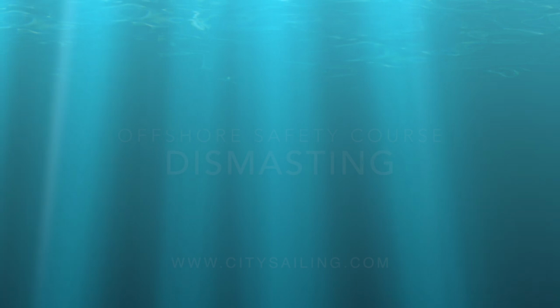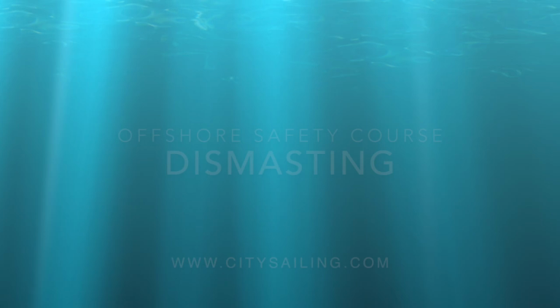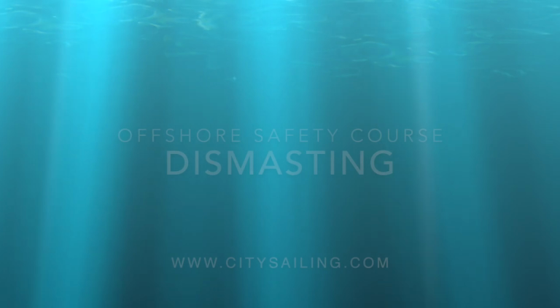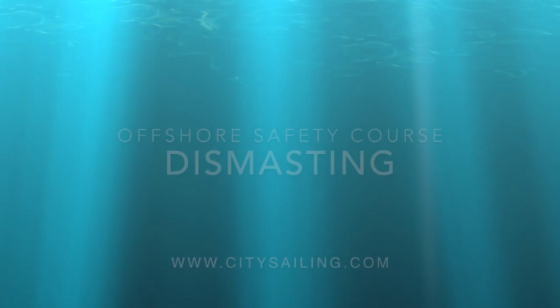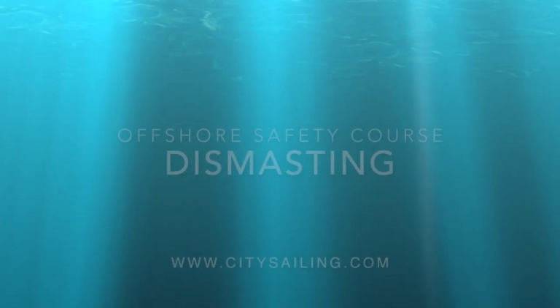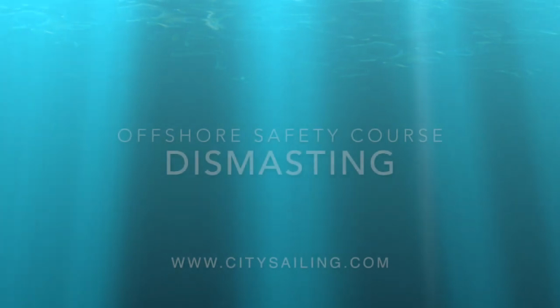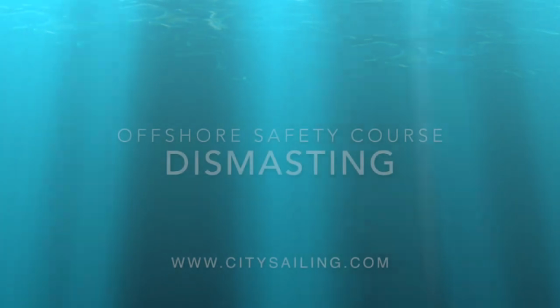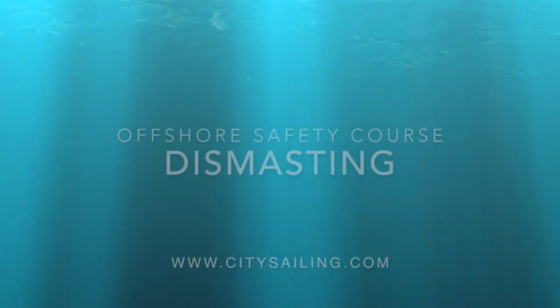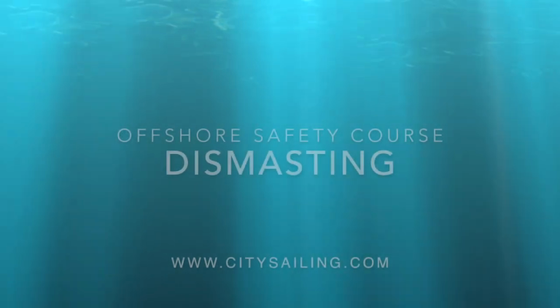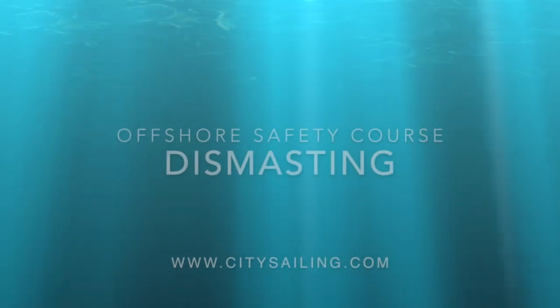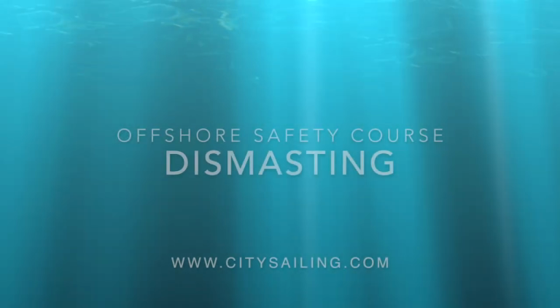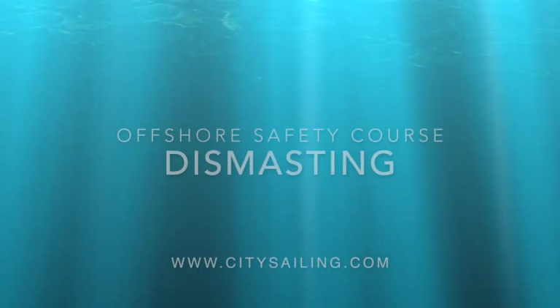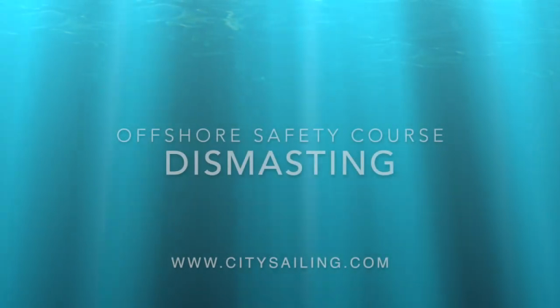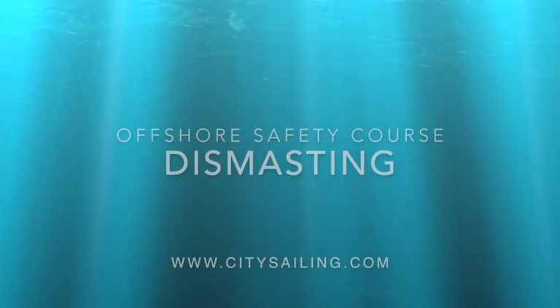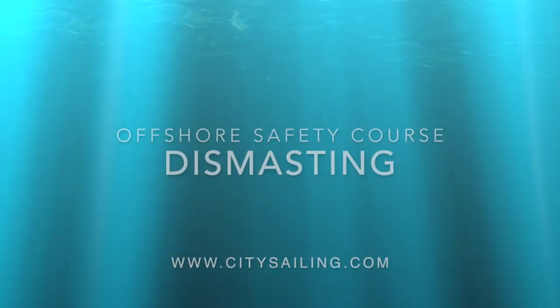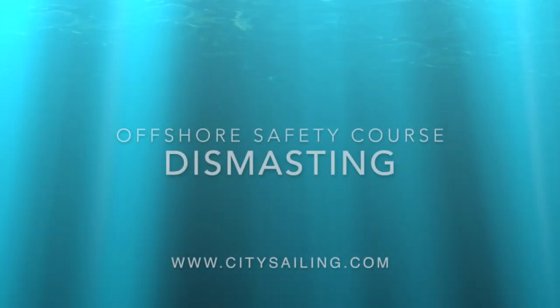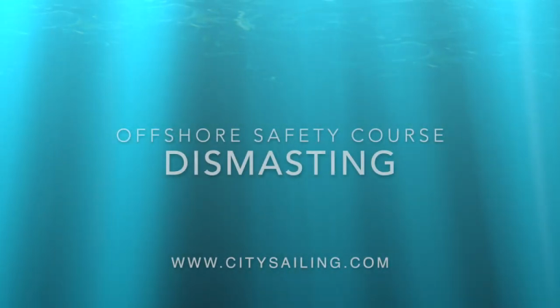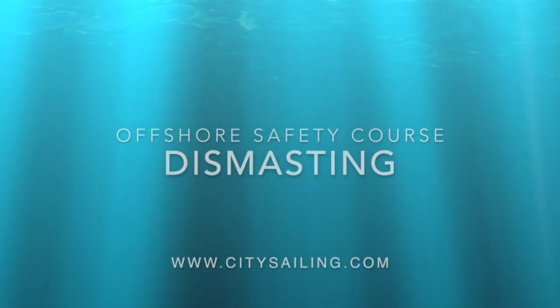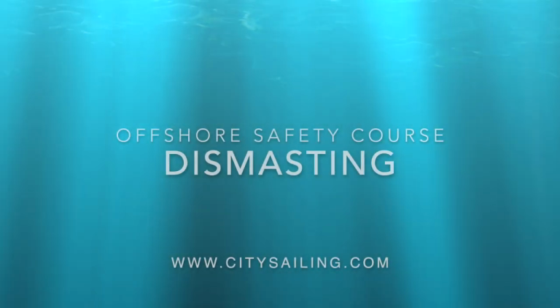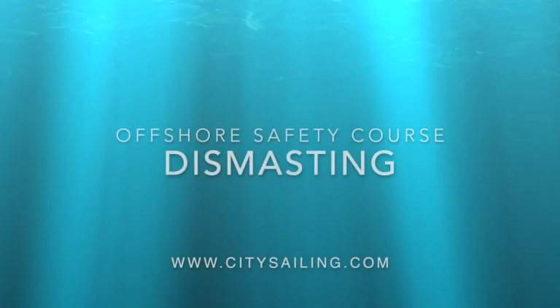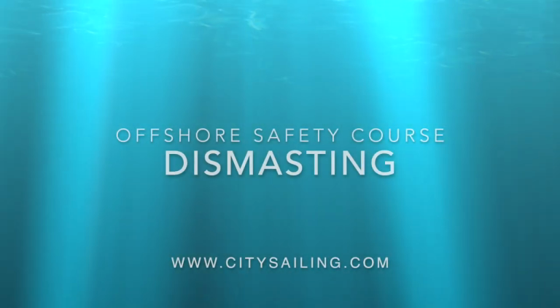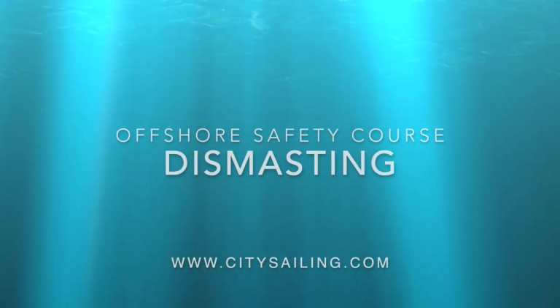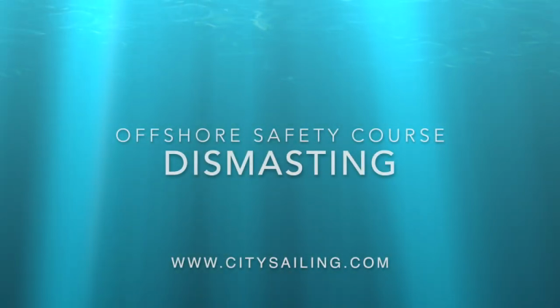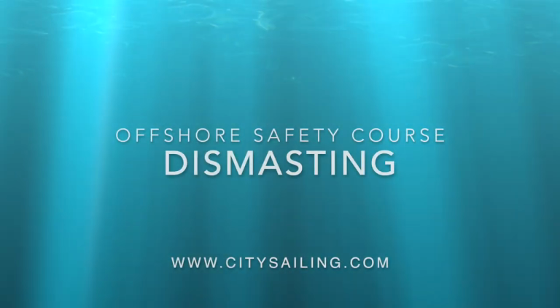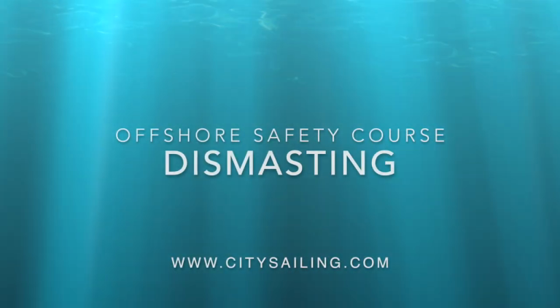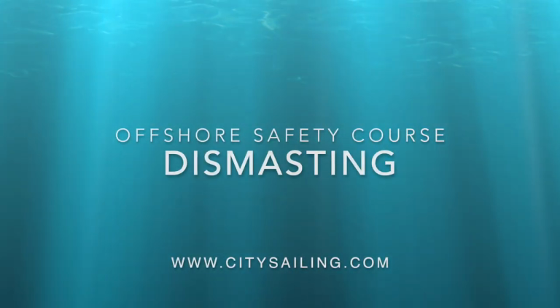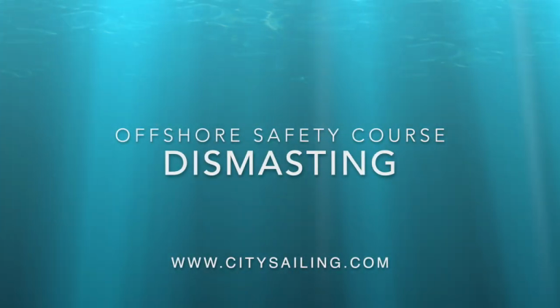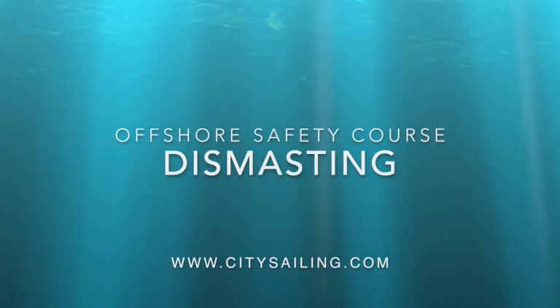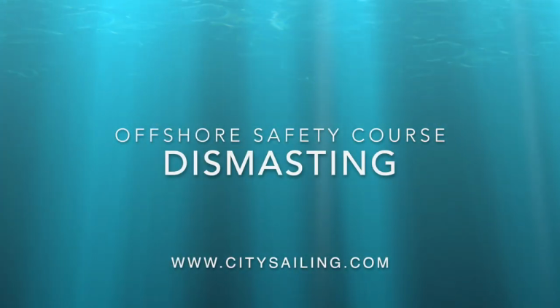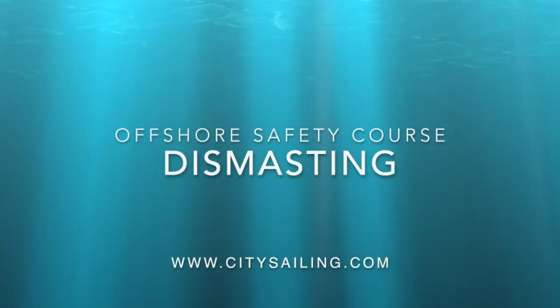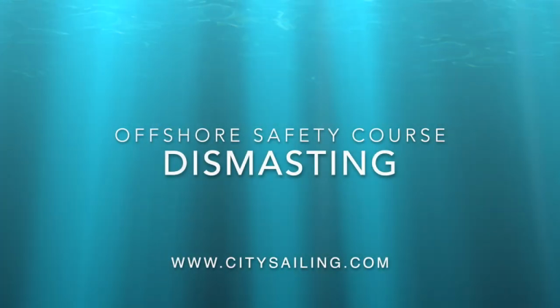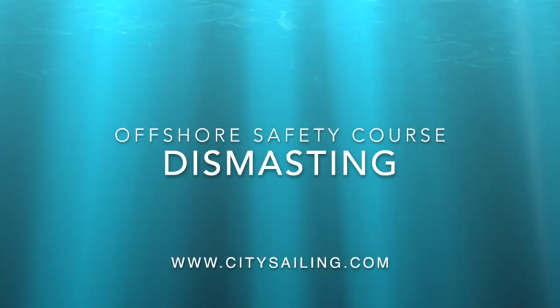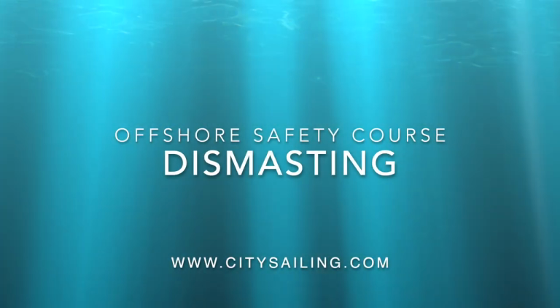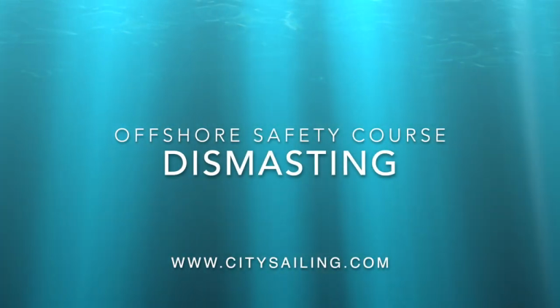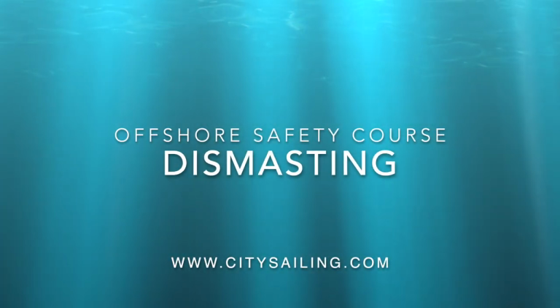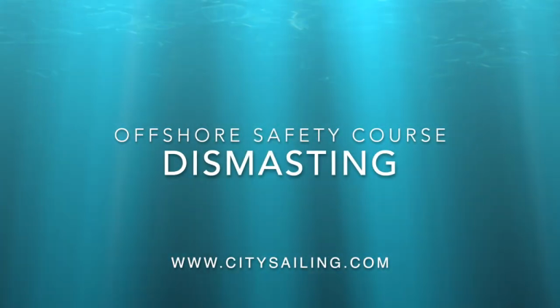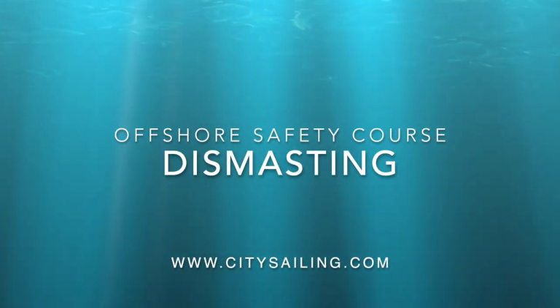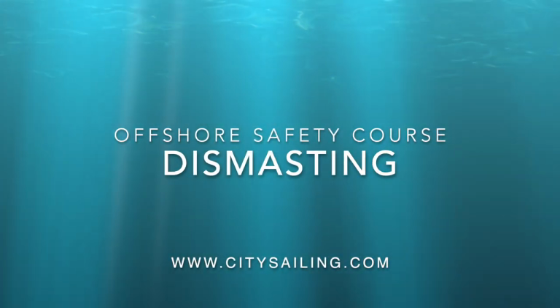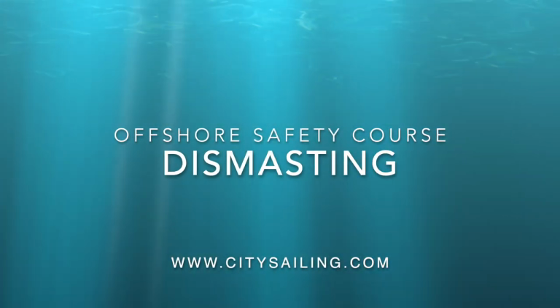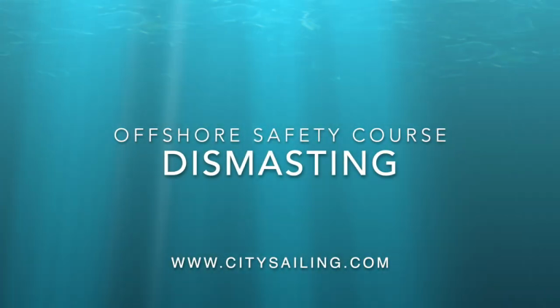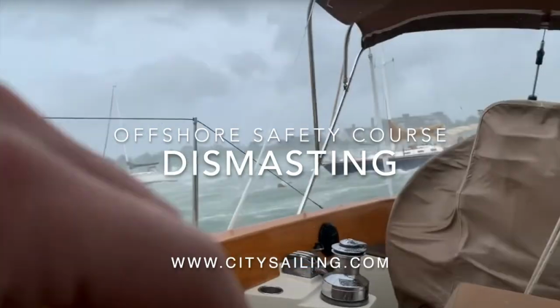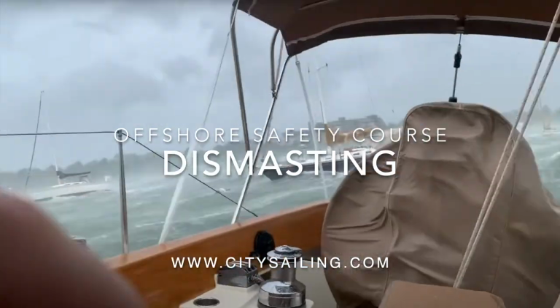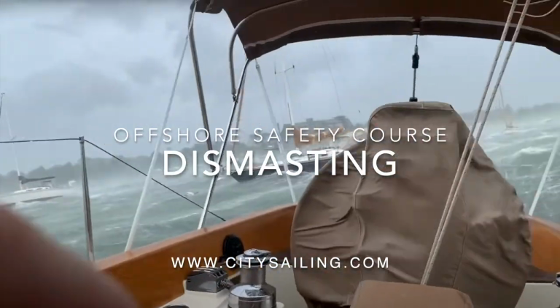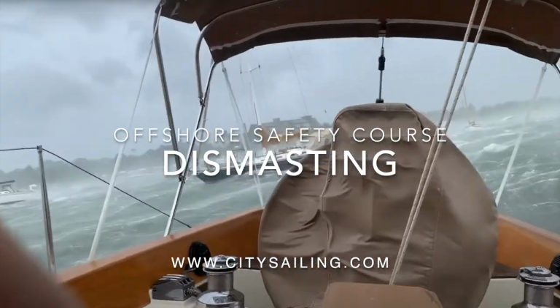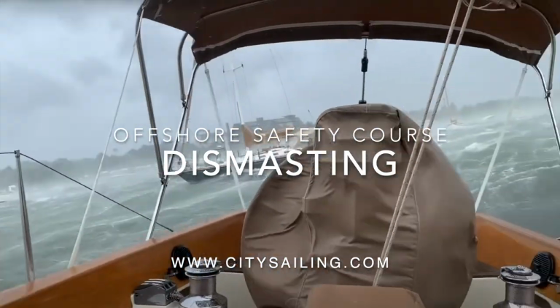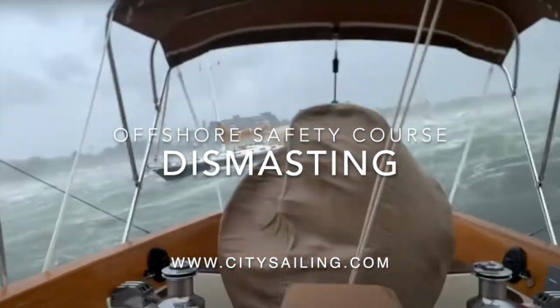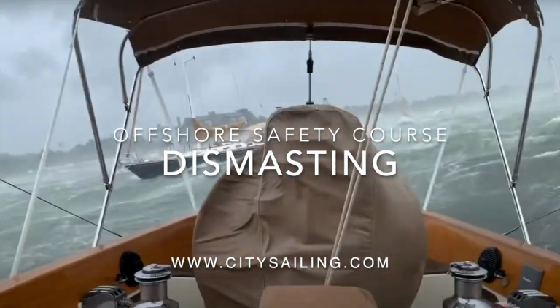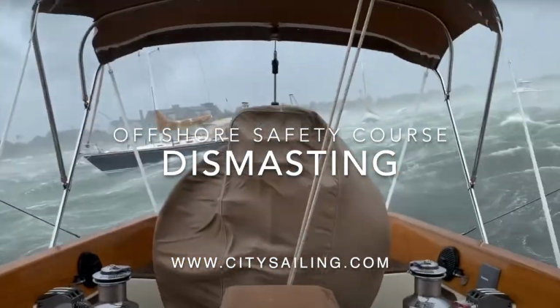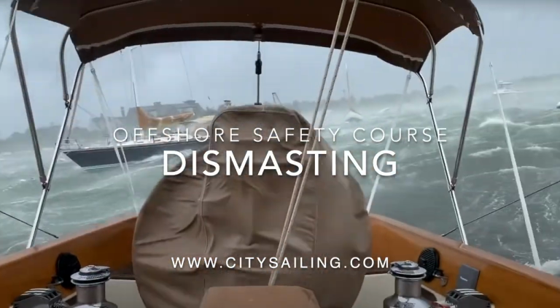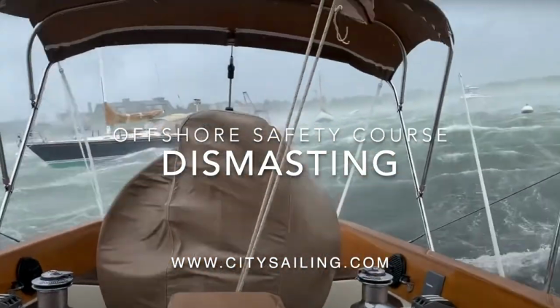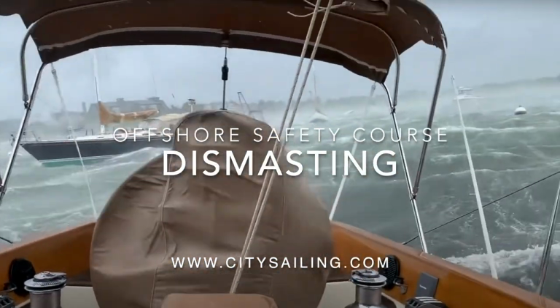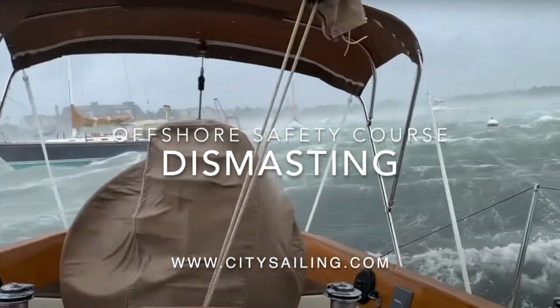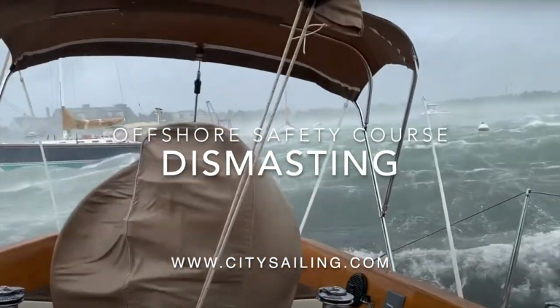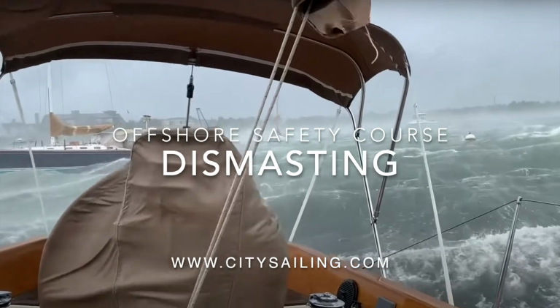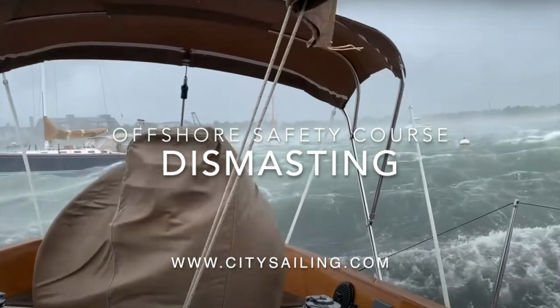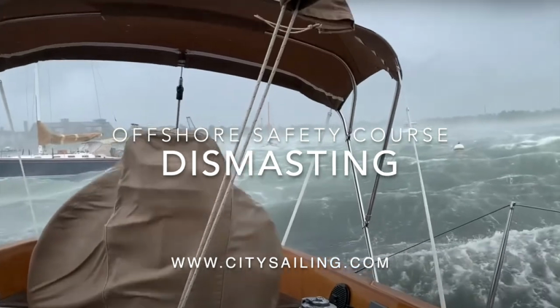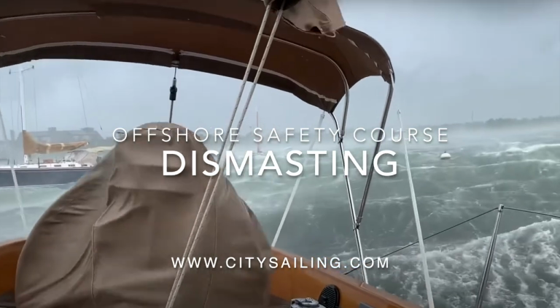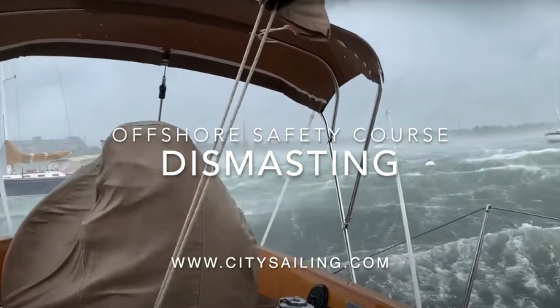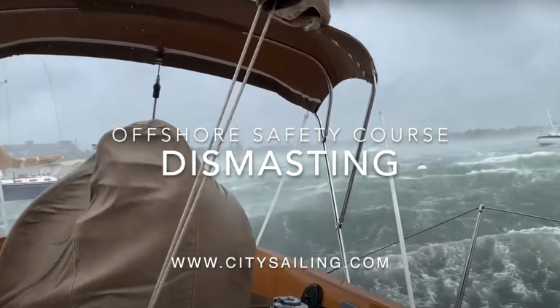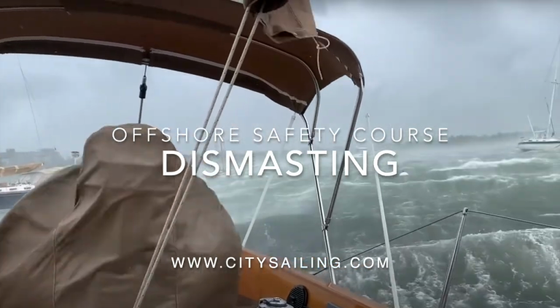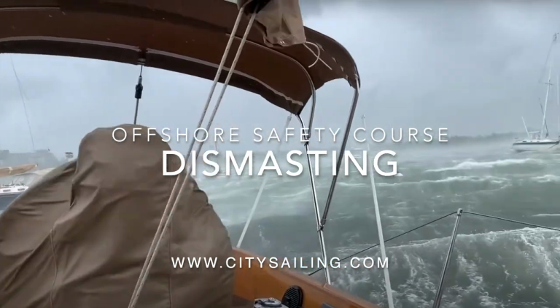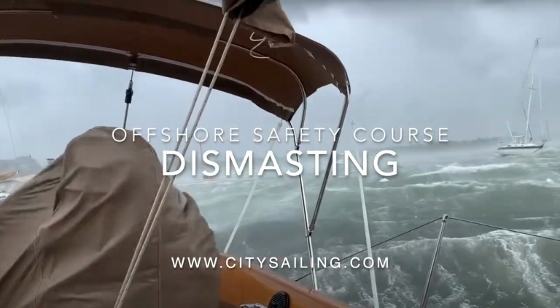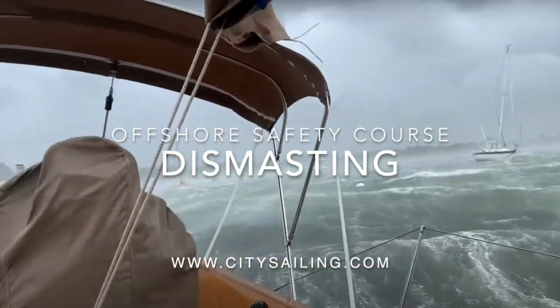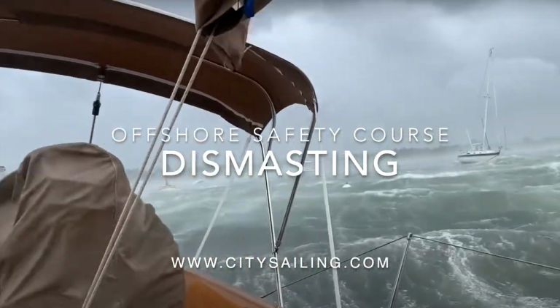Hi, this is Paul from City Sailing, part of the Offshore Safety Course videos. I want to talk about dismasting.